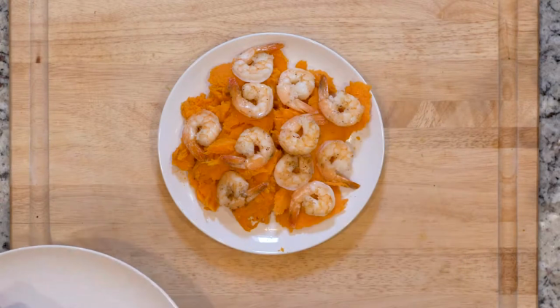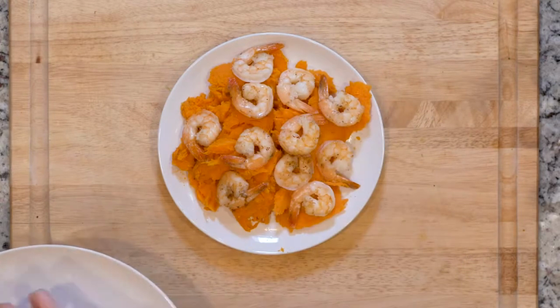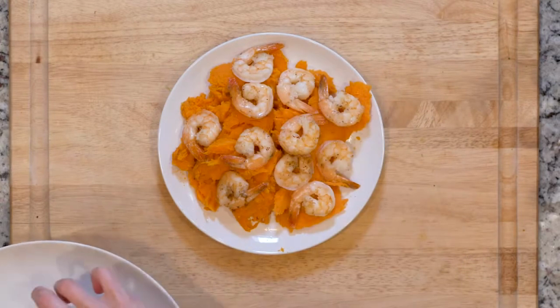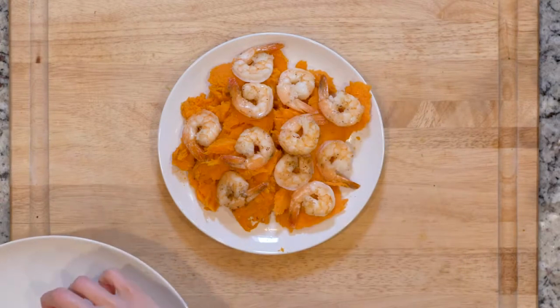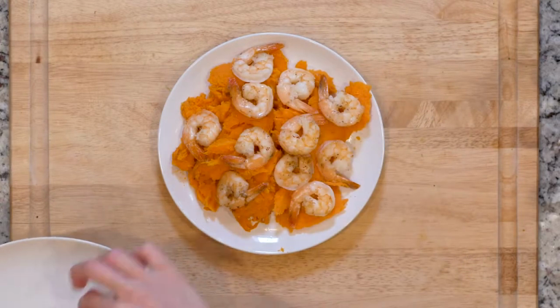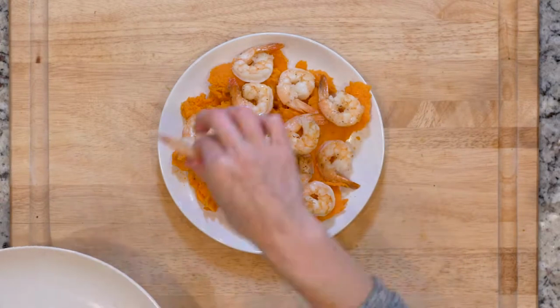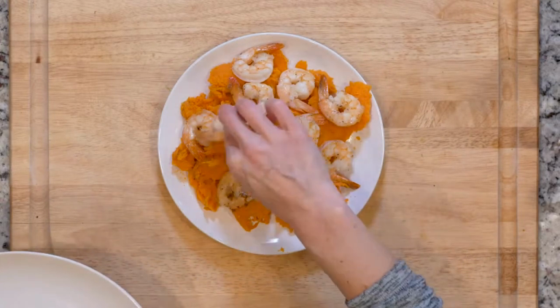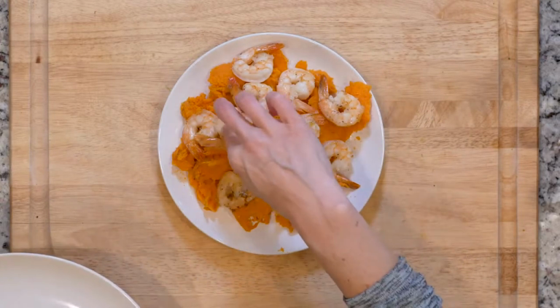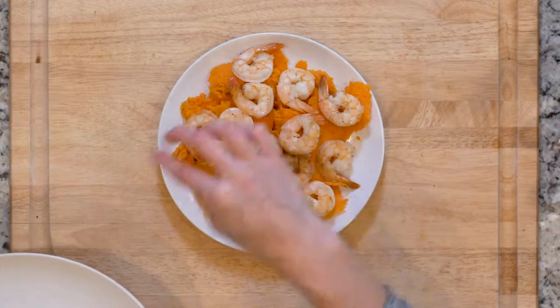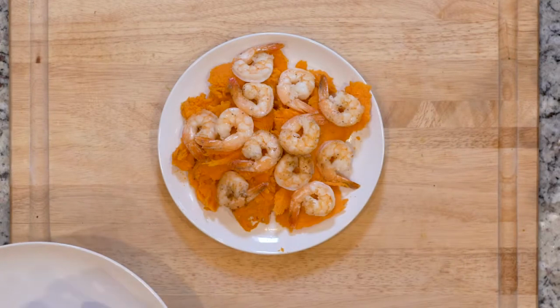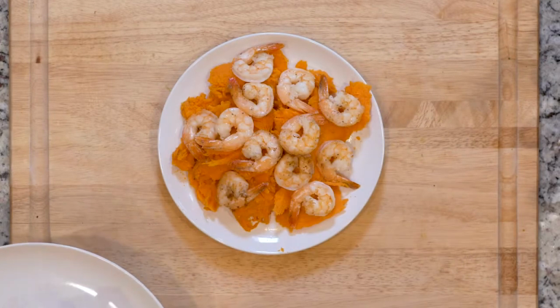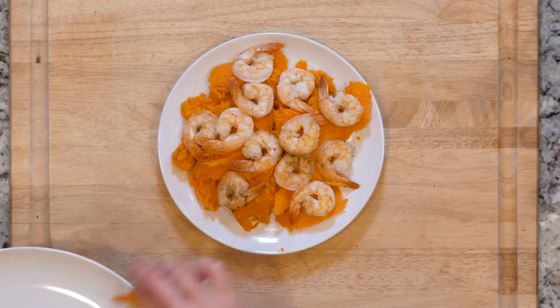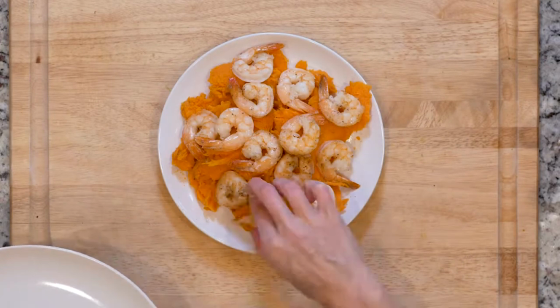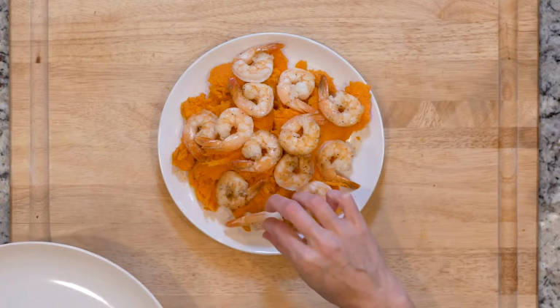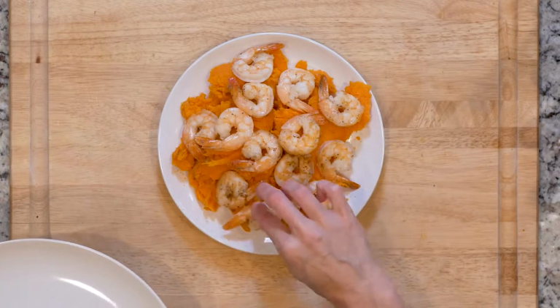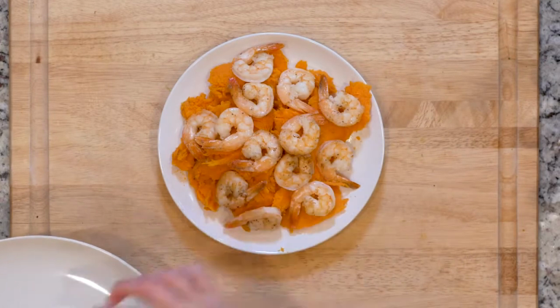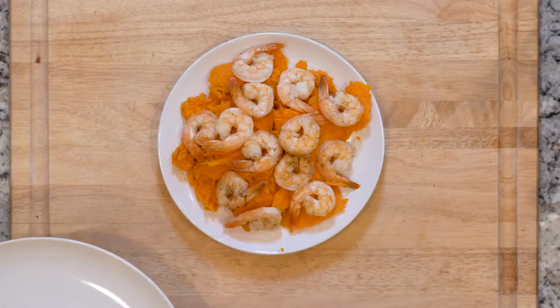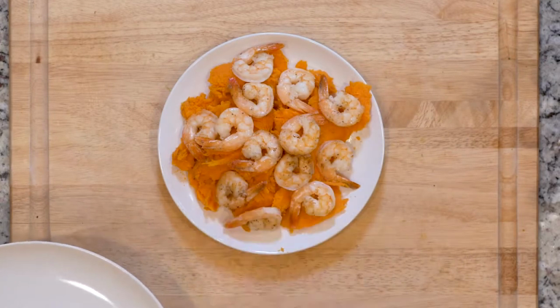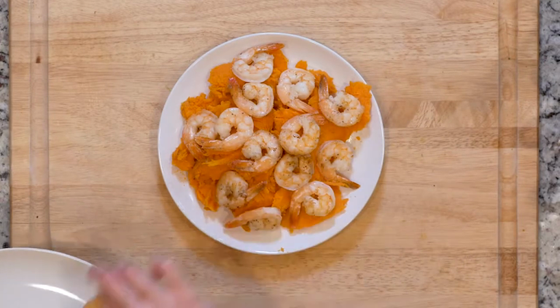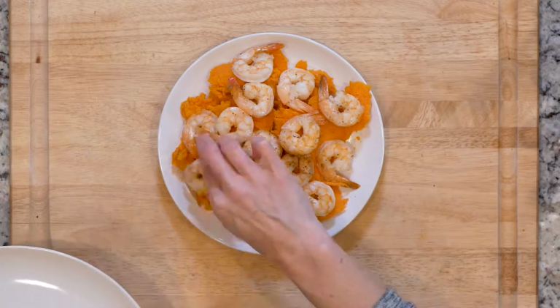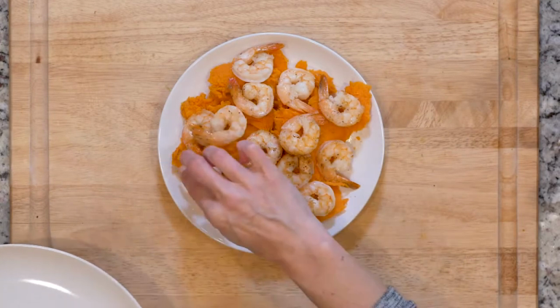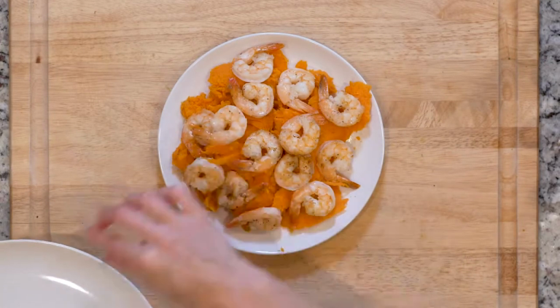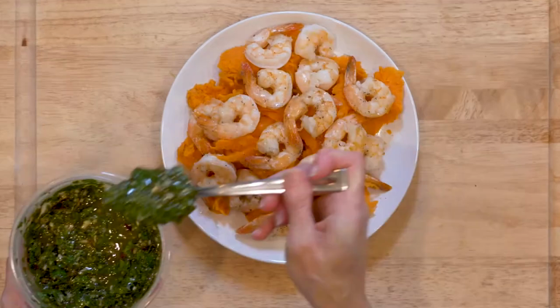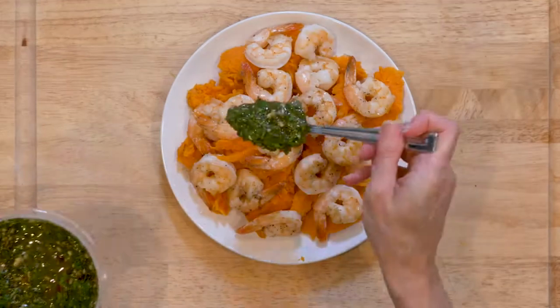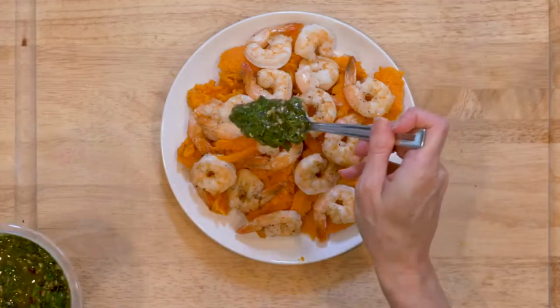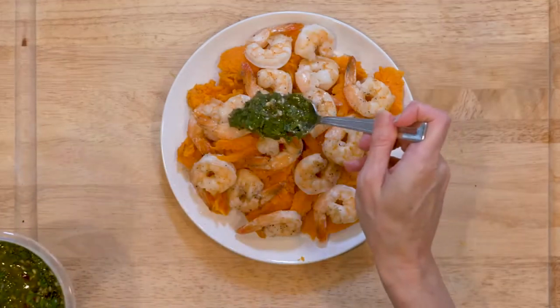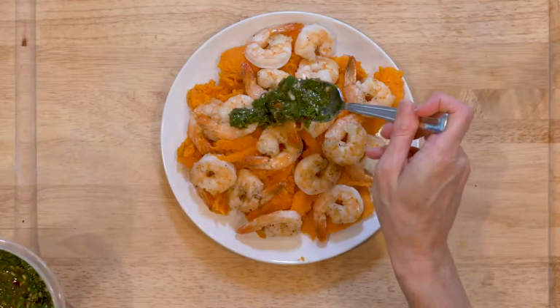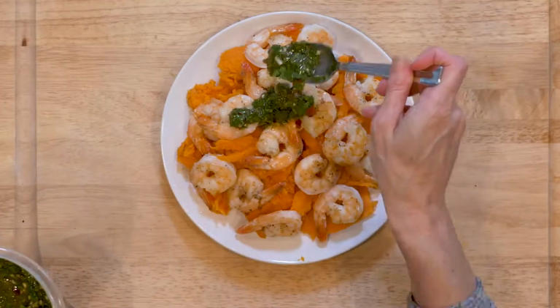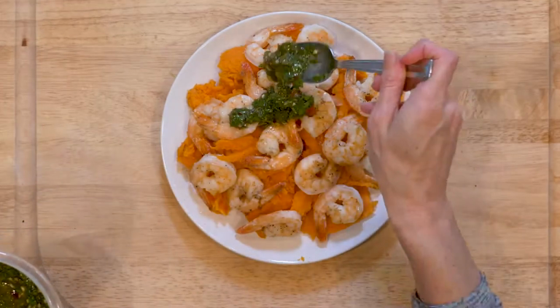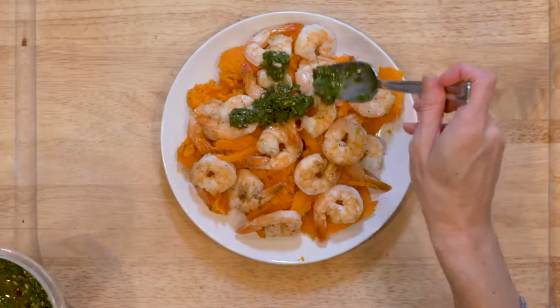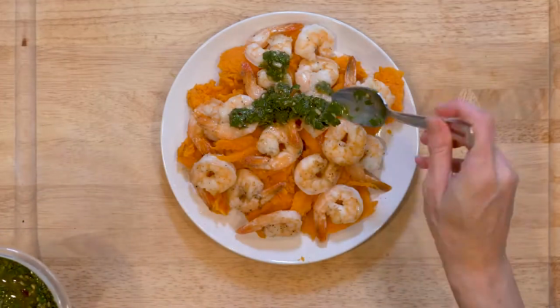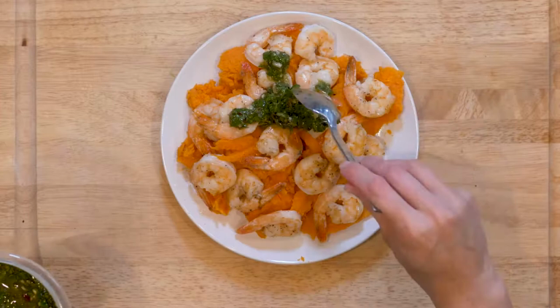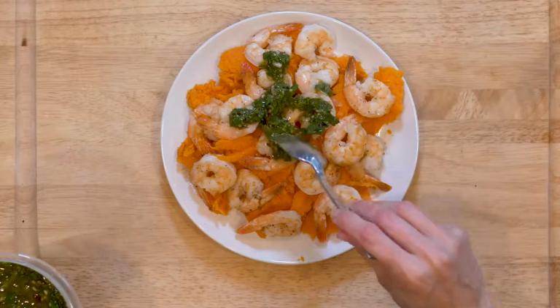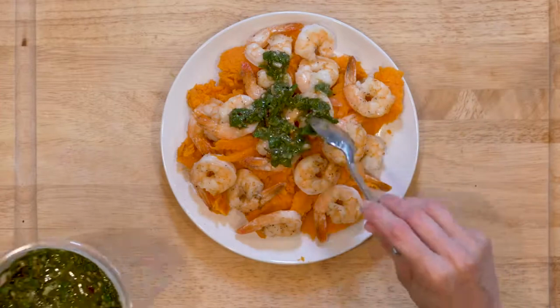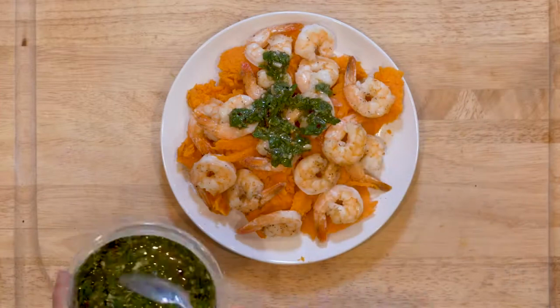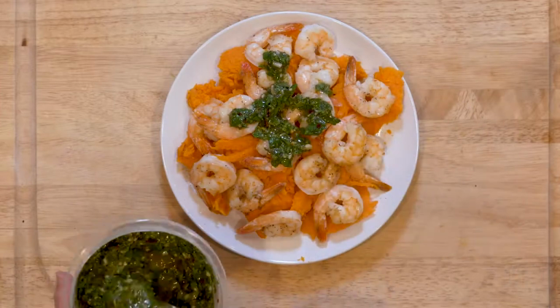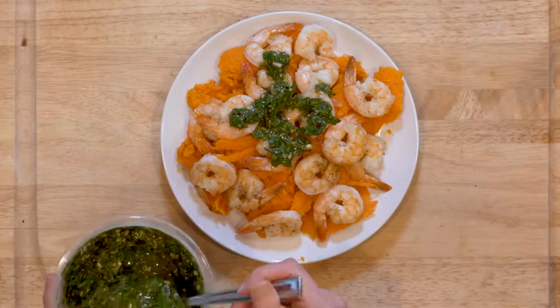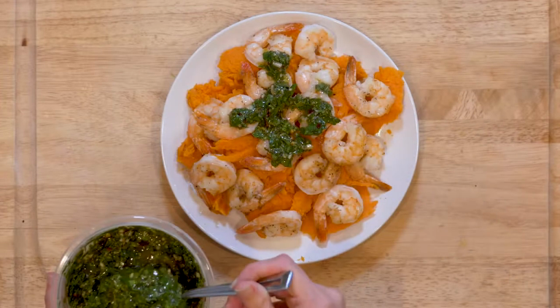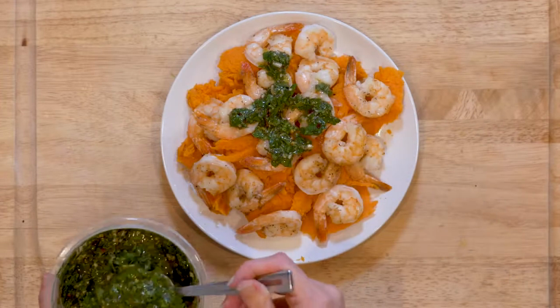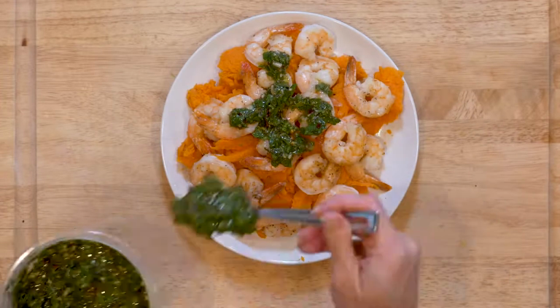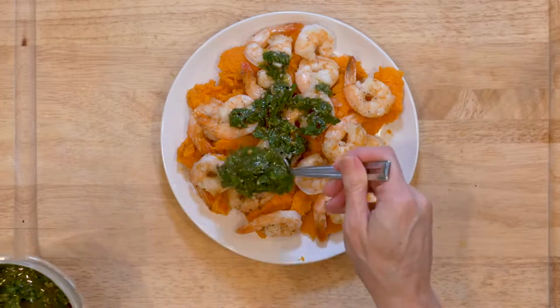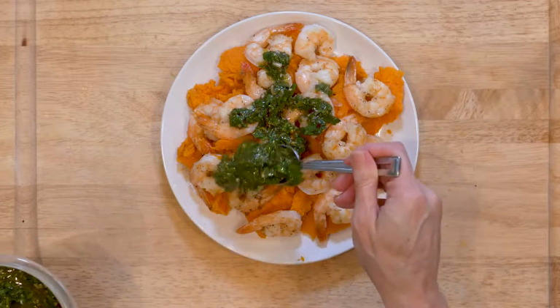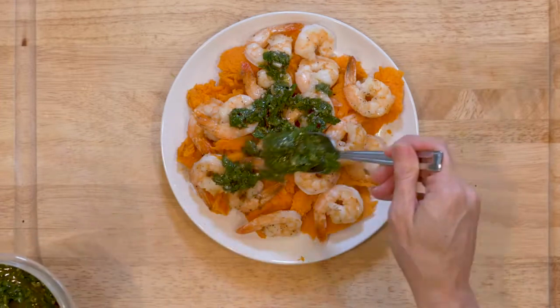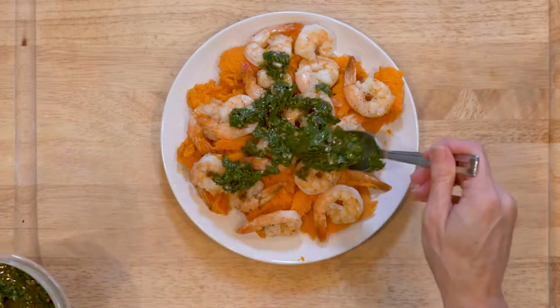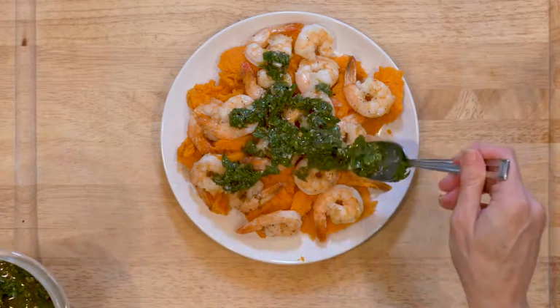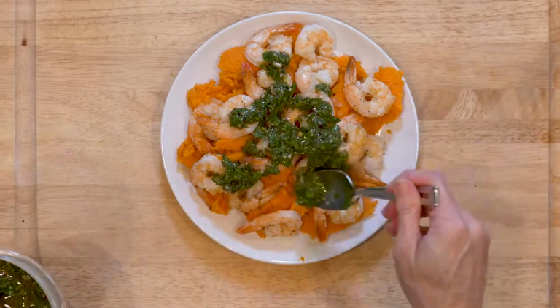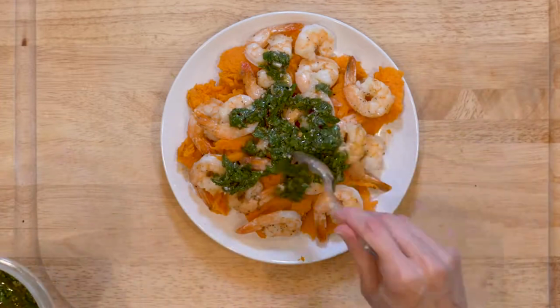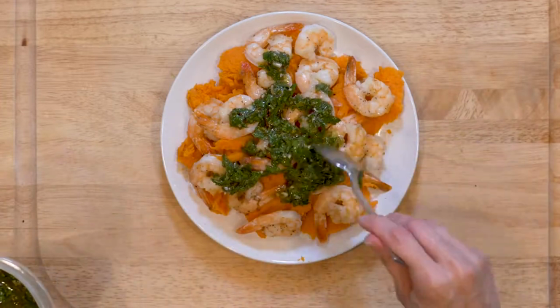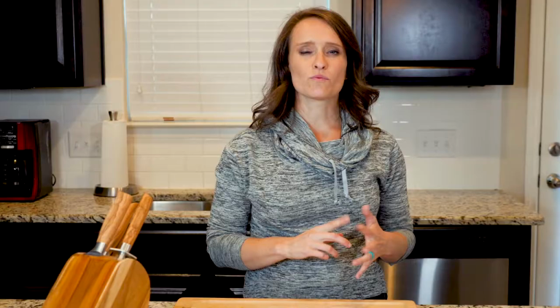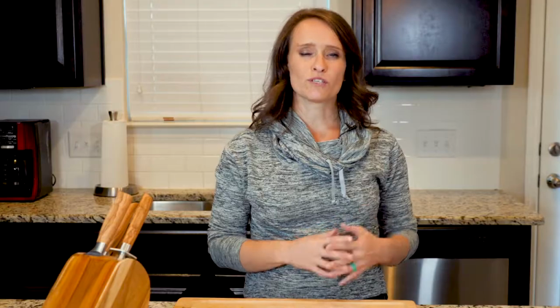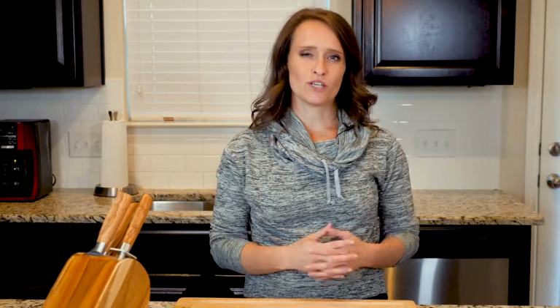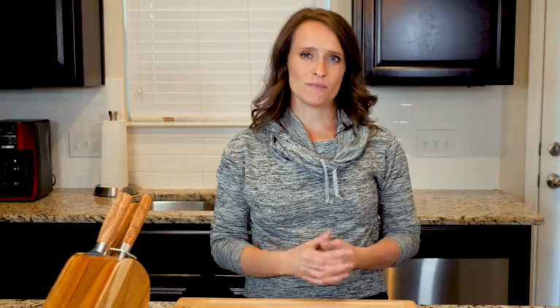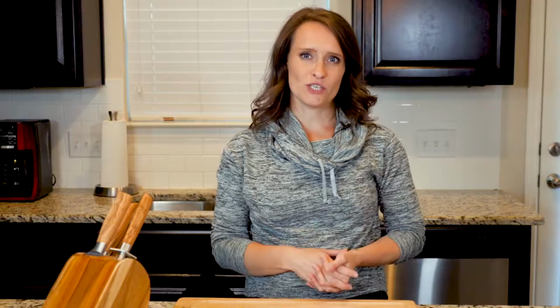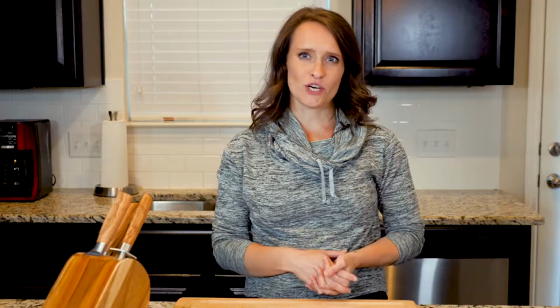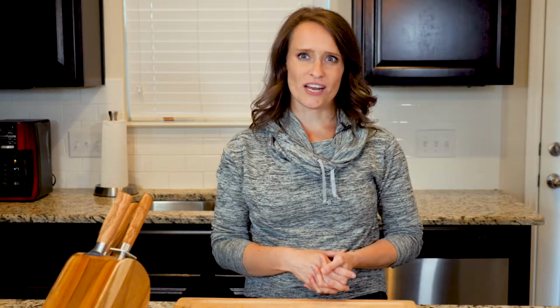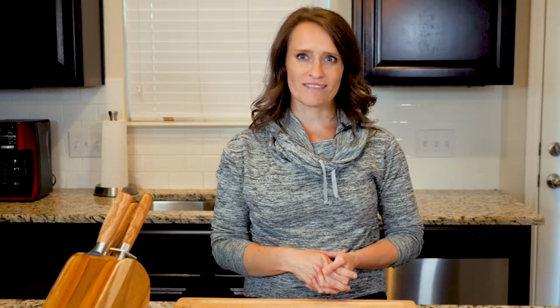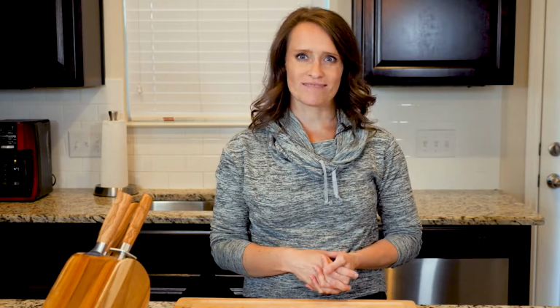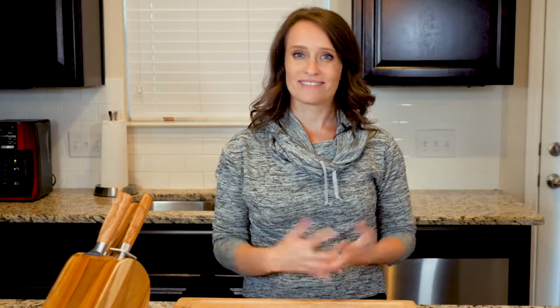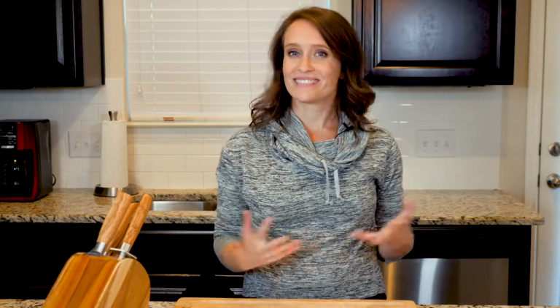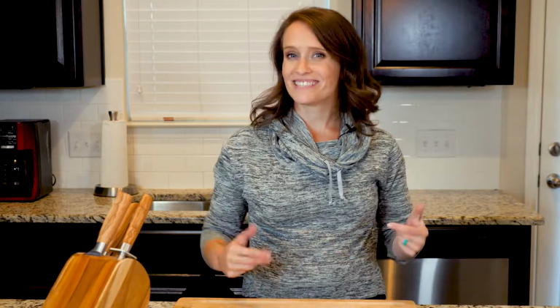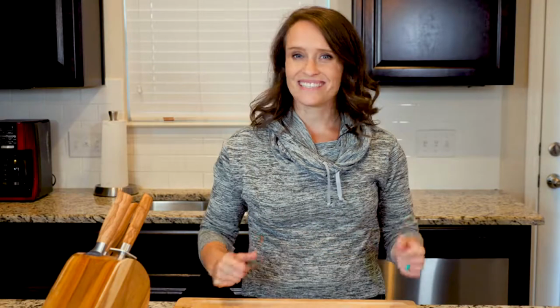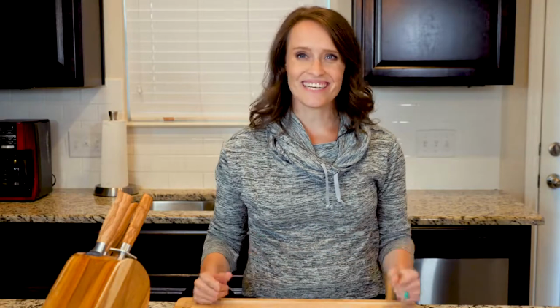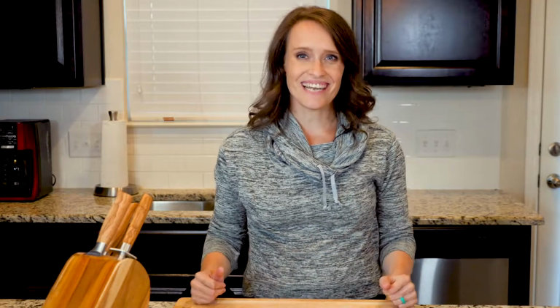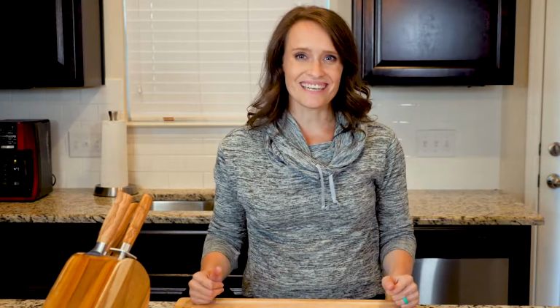Optionally, you can mix in a little butter with the sweet potato. Top the sweet potato with half the shrimp and drizzle with chimichurri. Dig in!